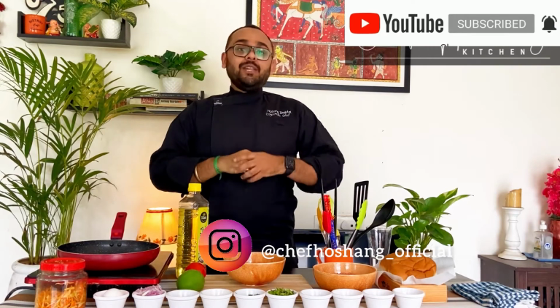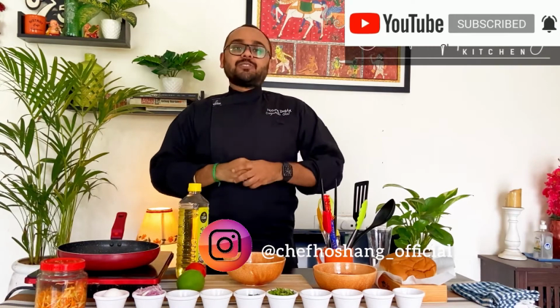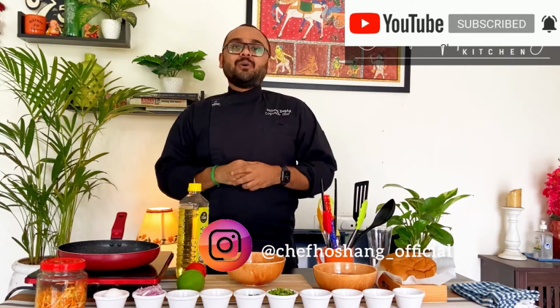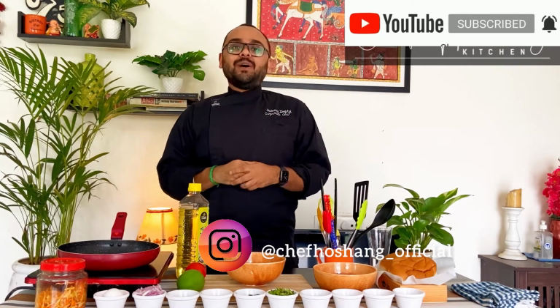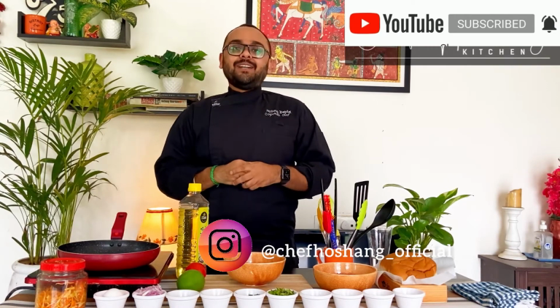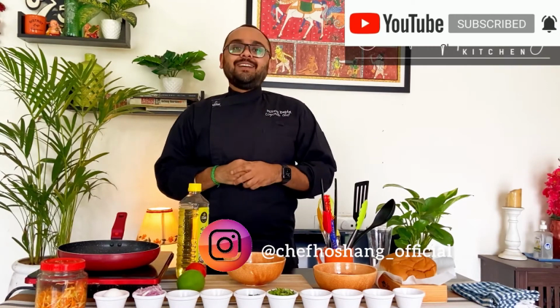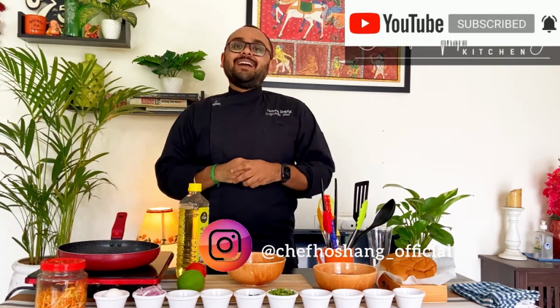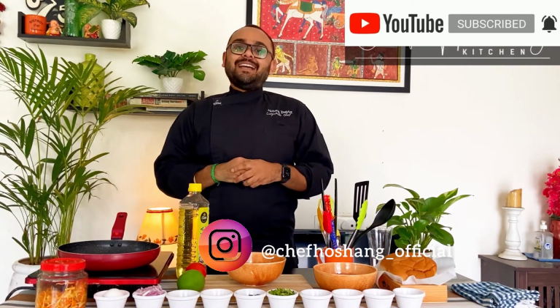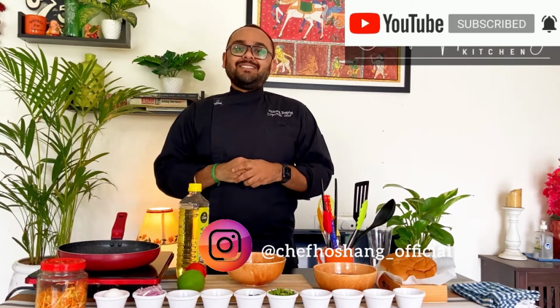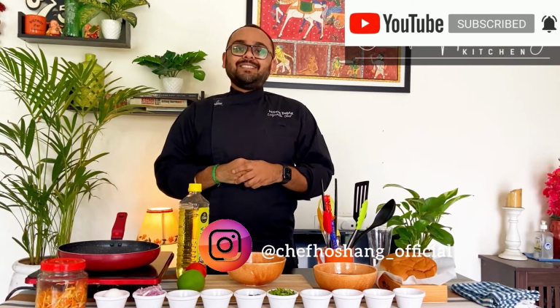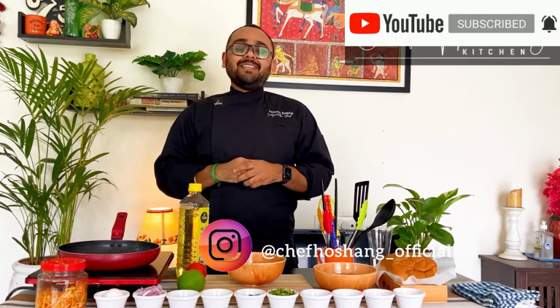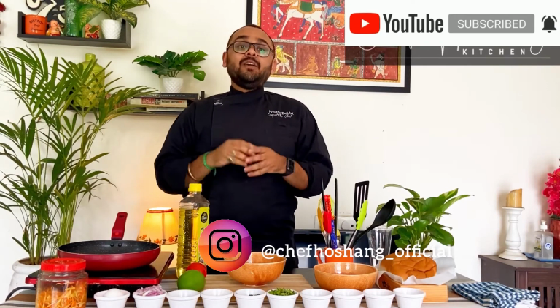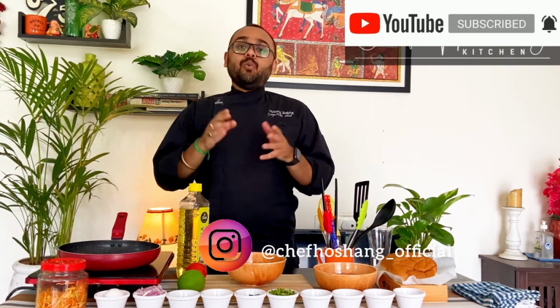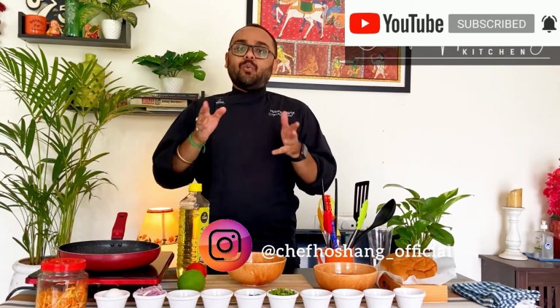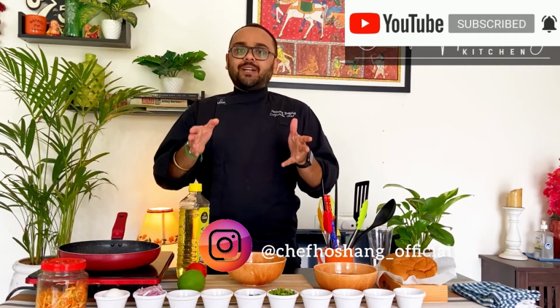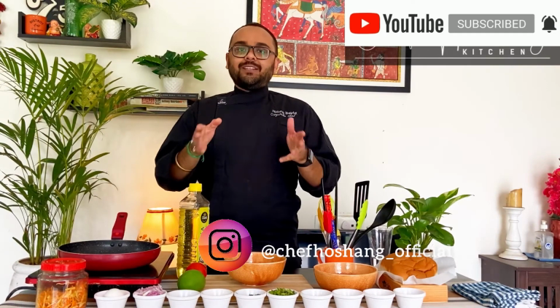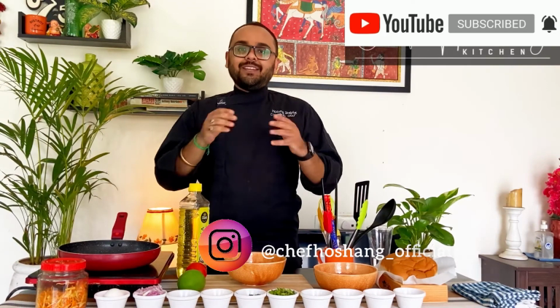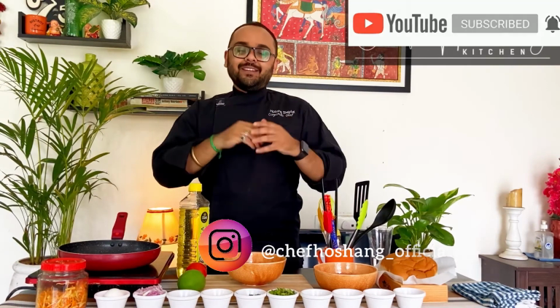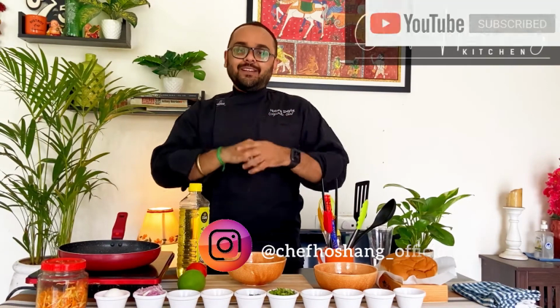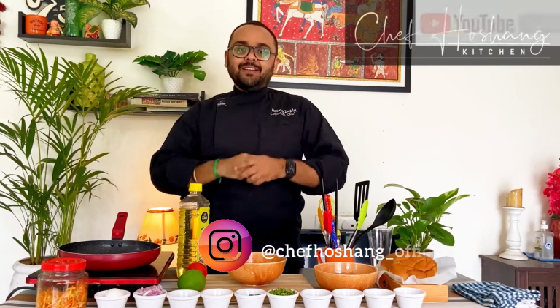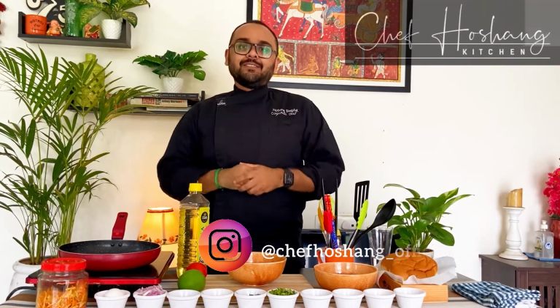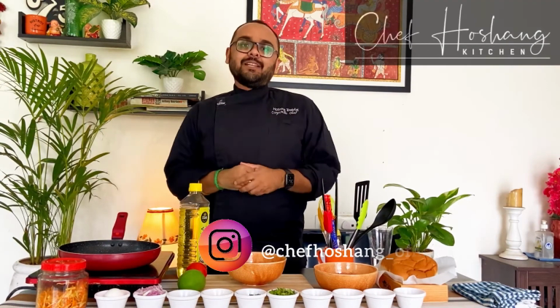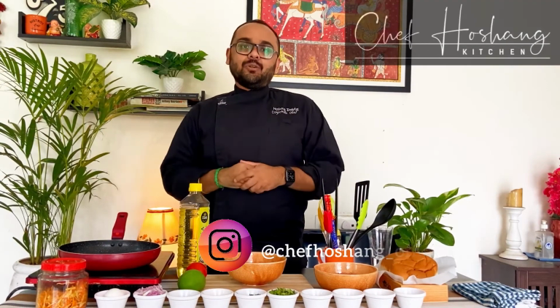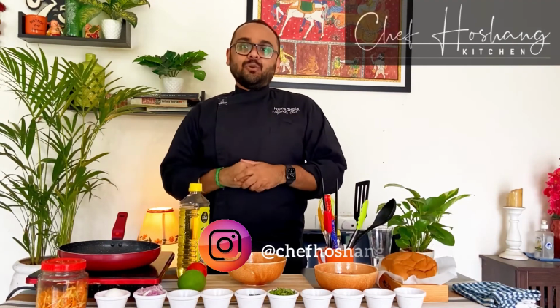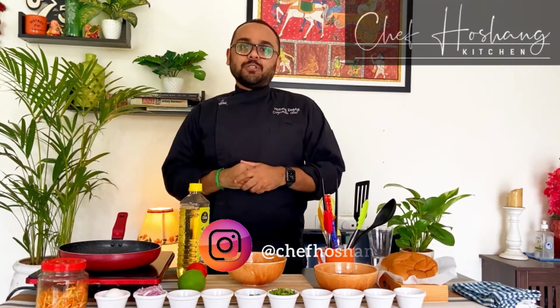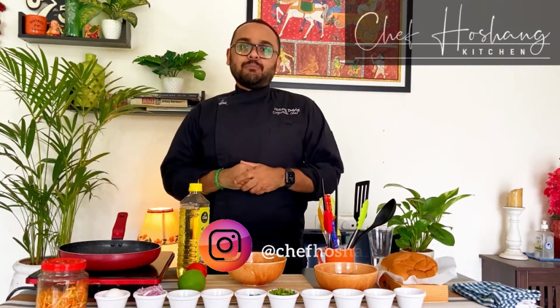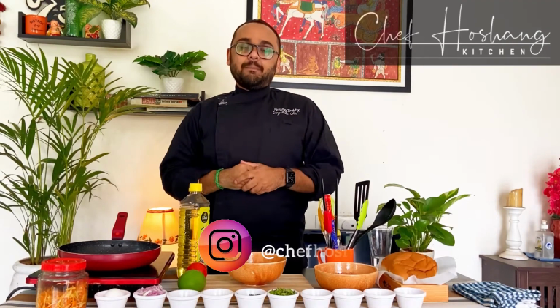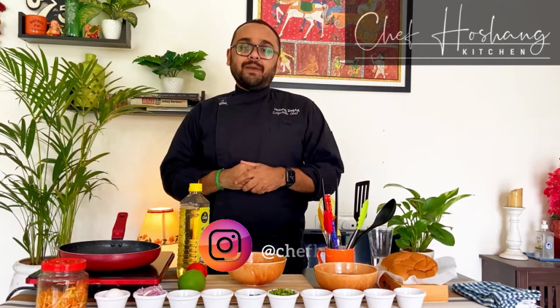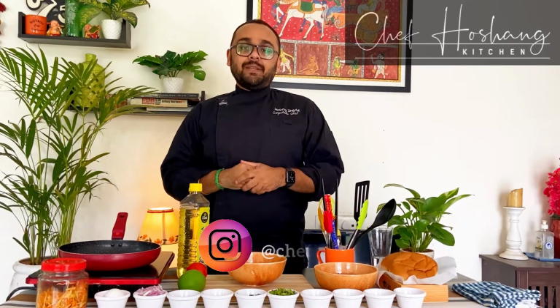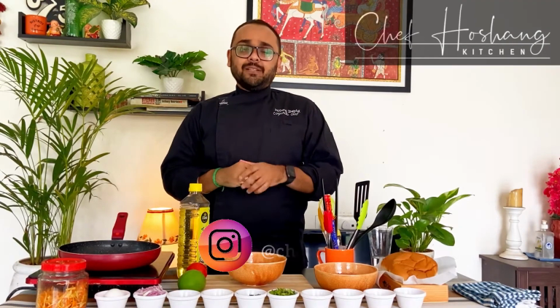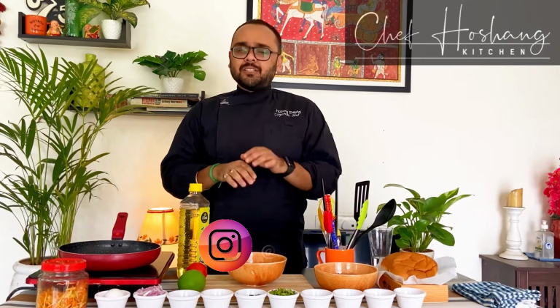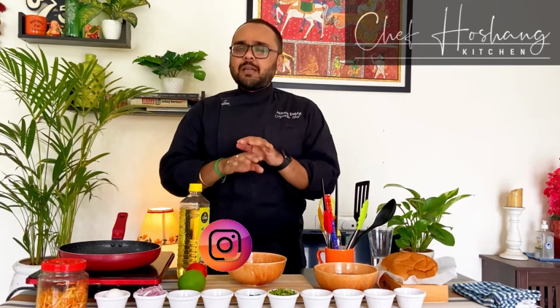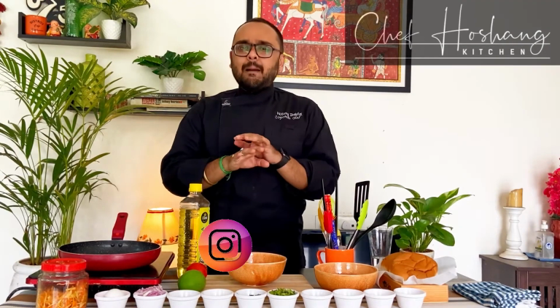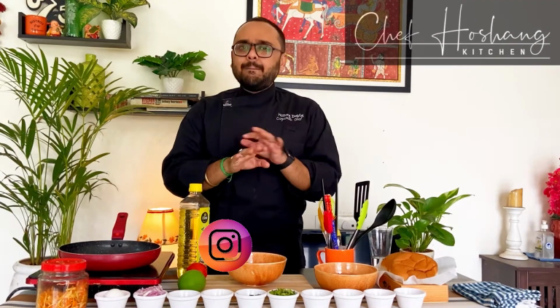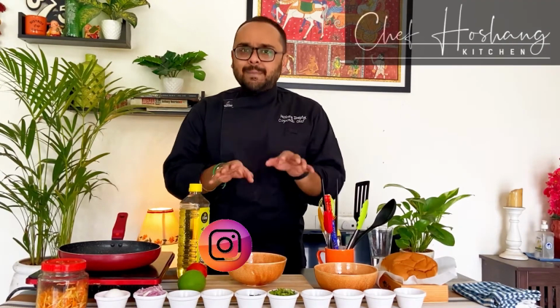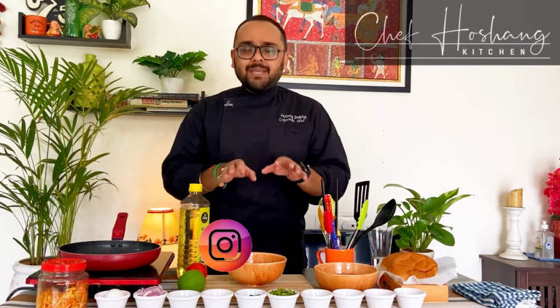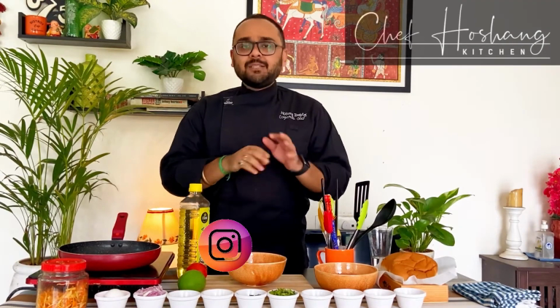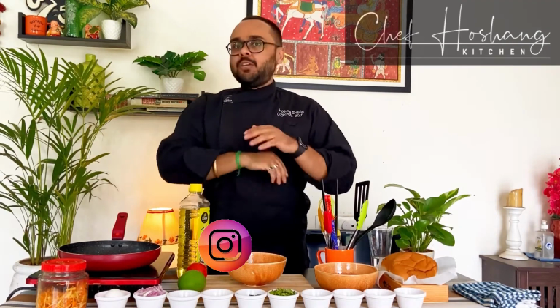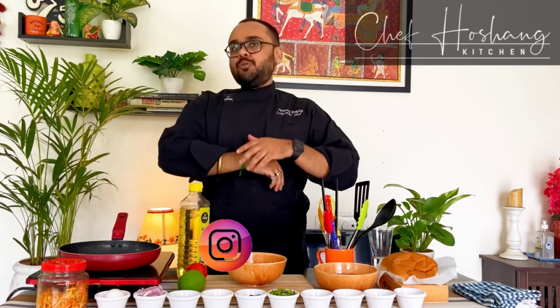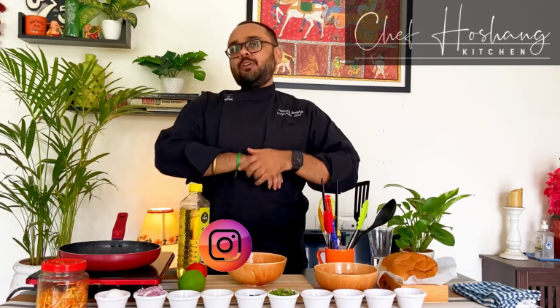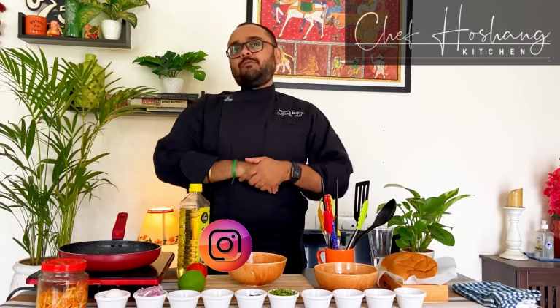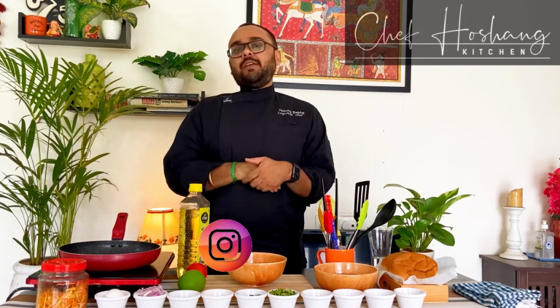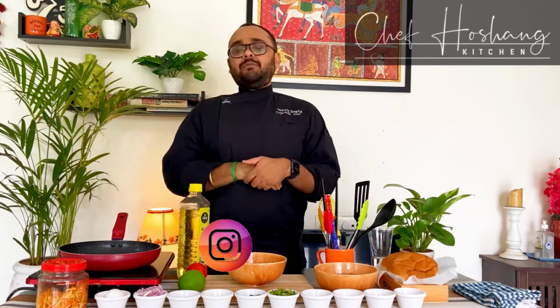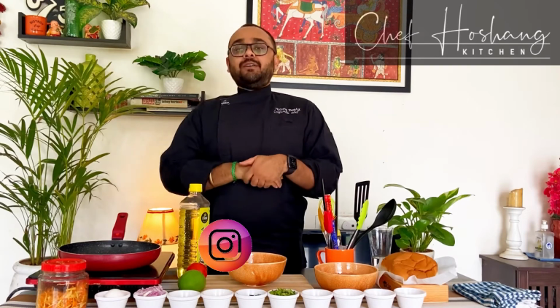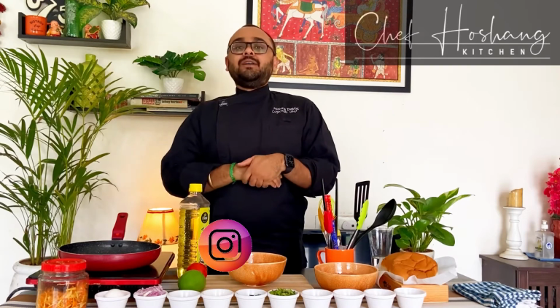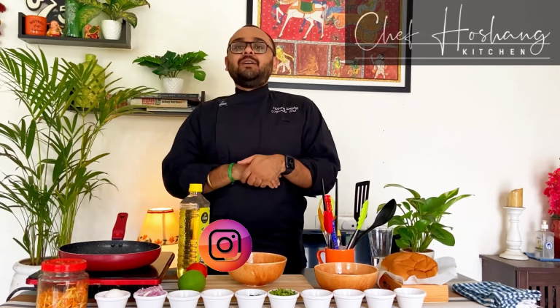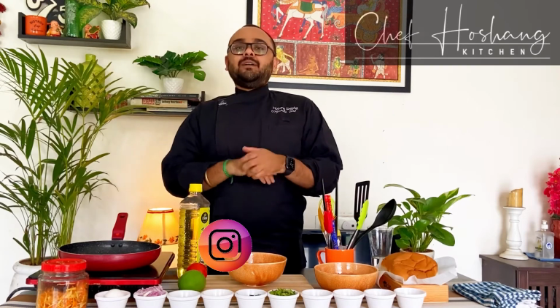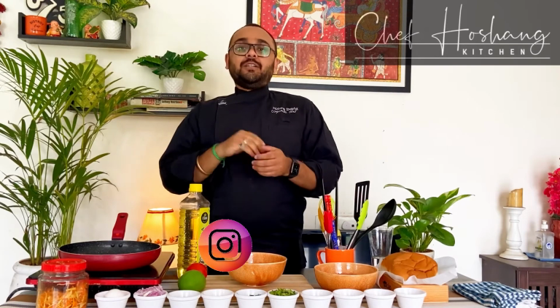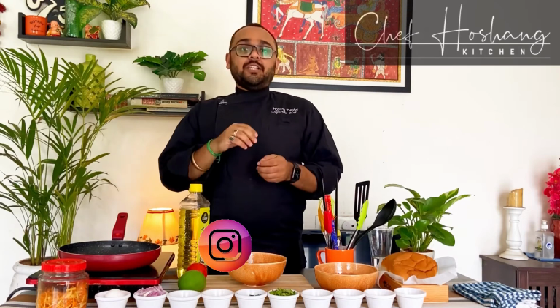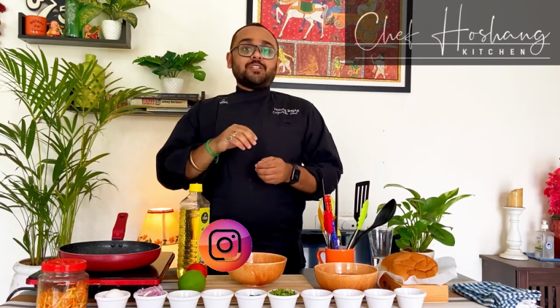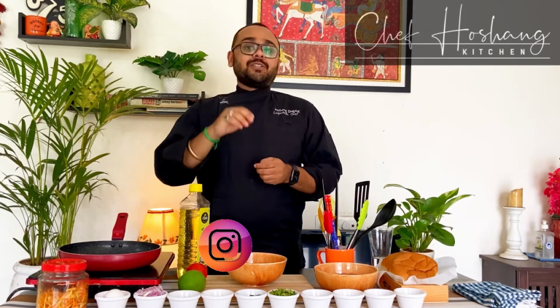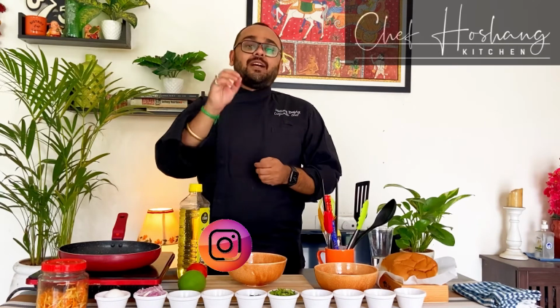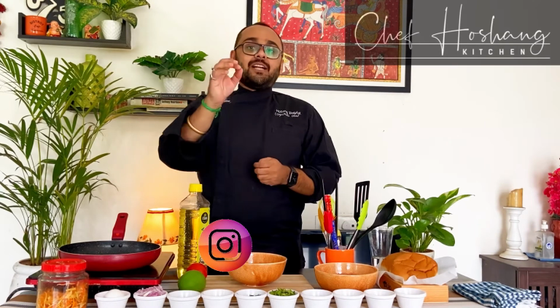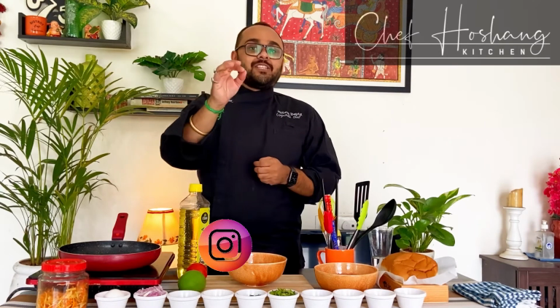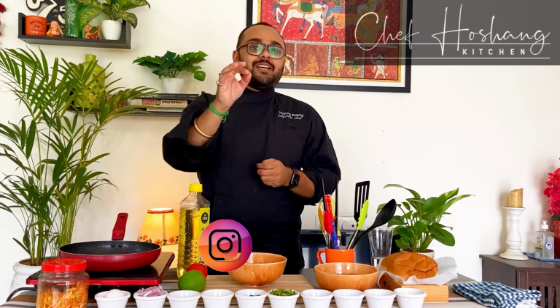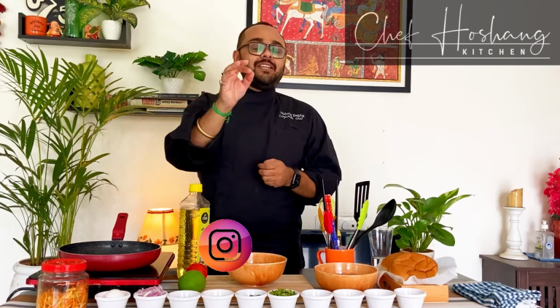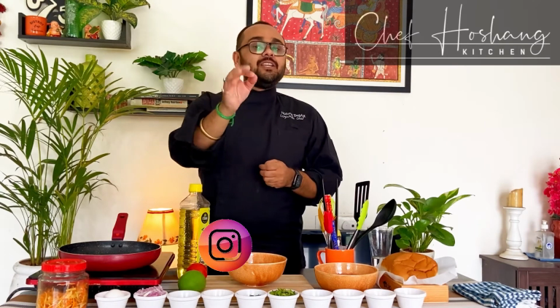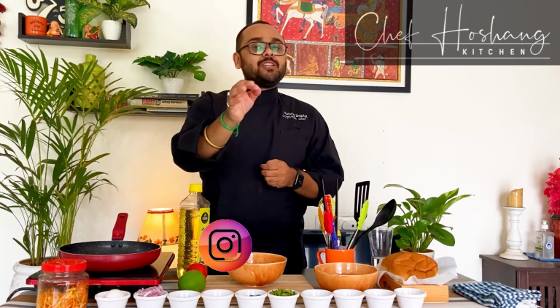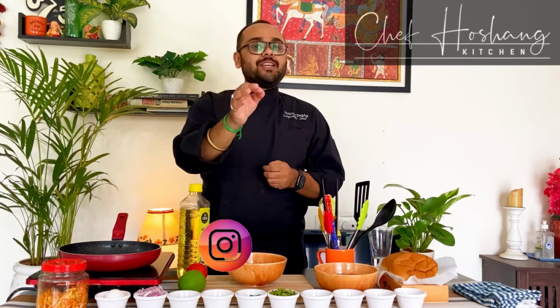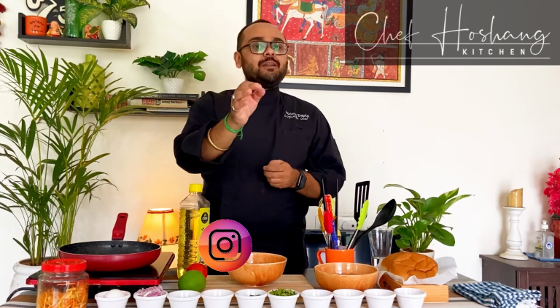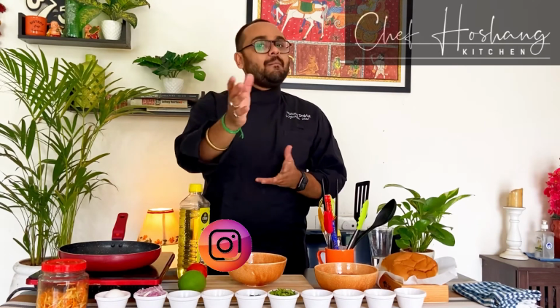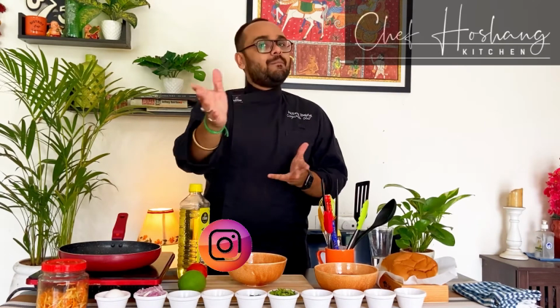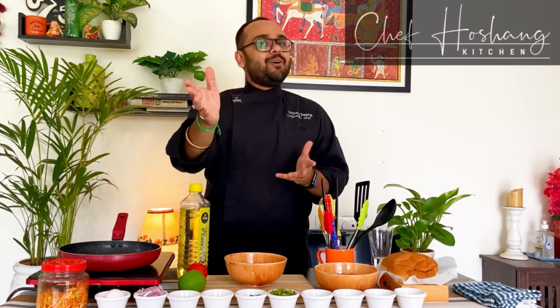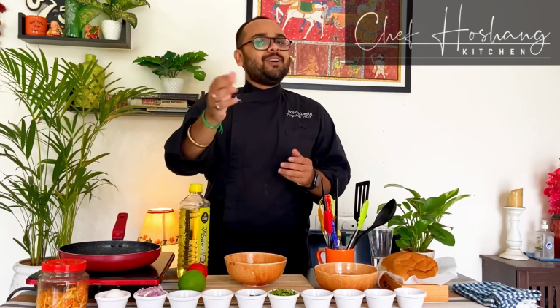Let's go ahead and see what are the ingredients that go into preparing this amazing, yummy, flavorful dish — Achari Chicken Burger.